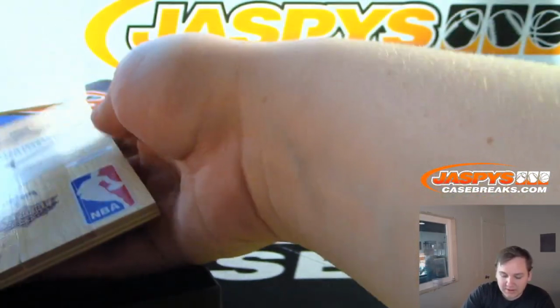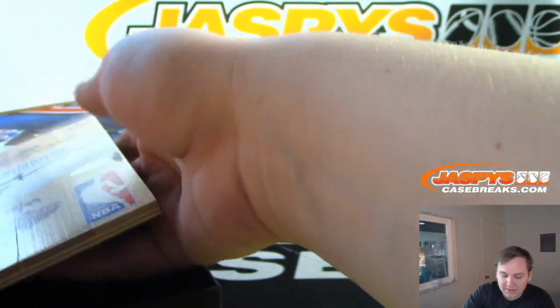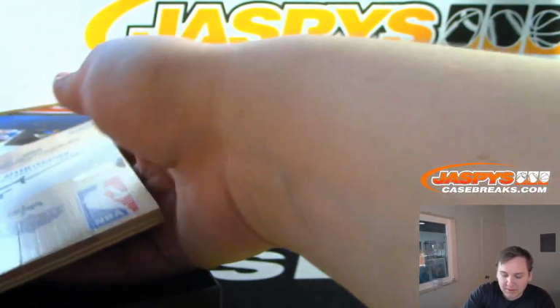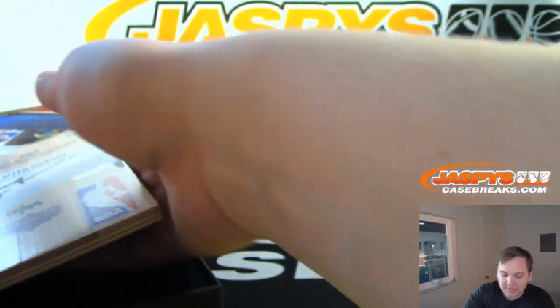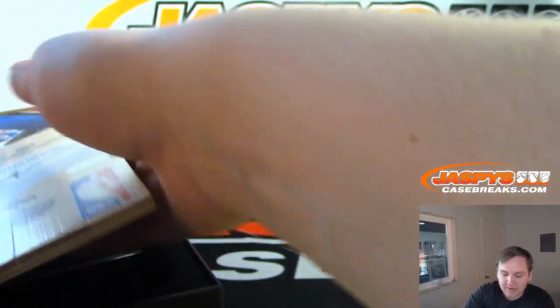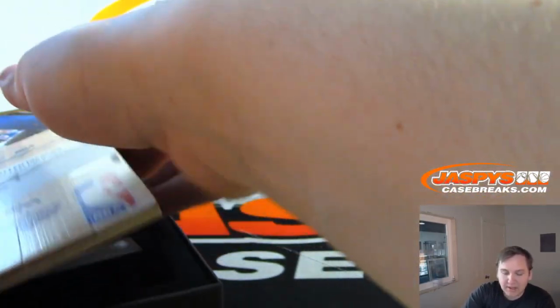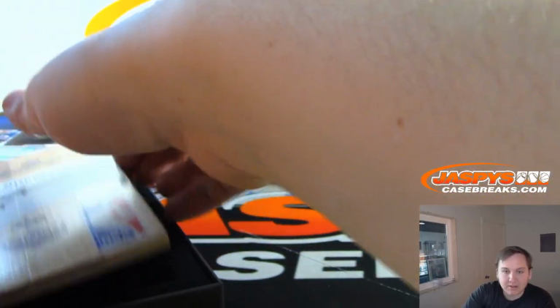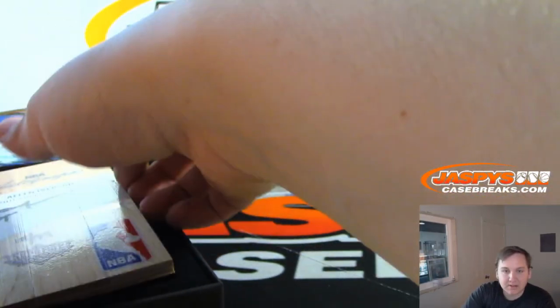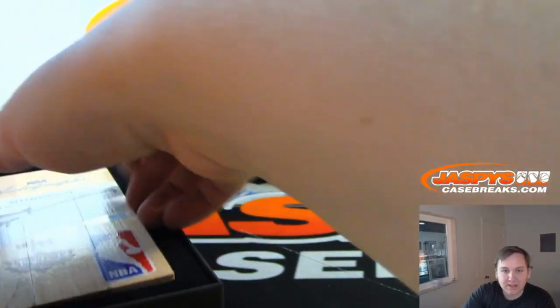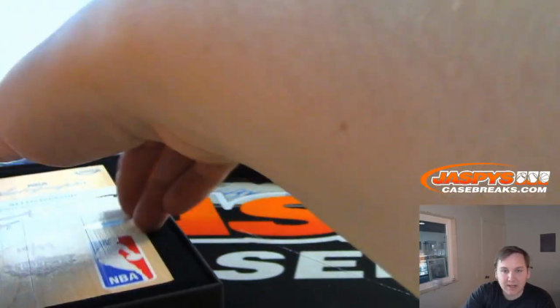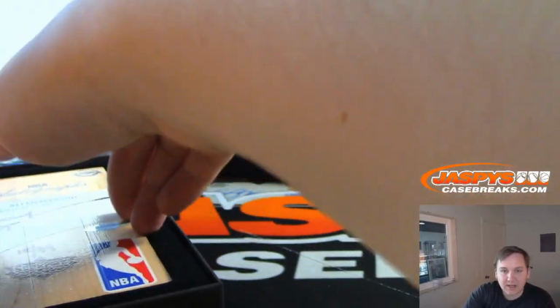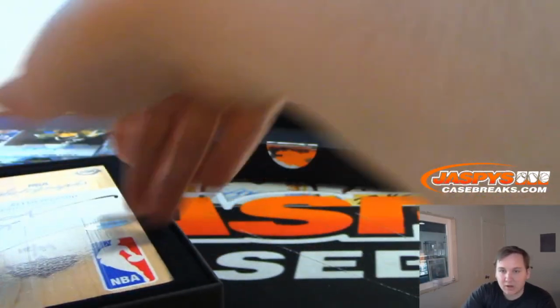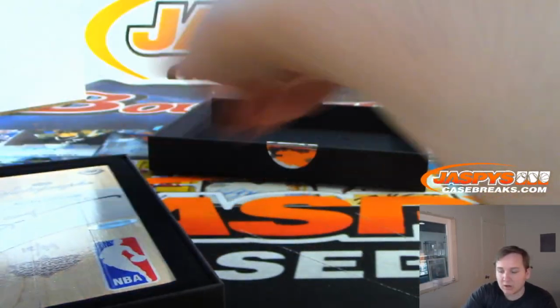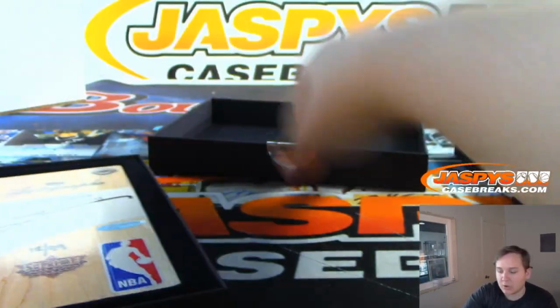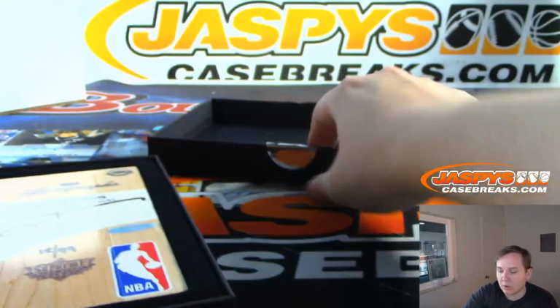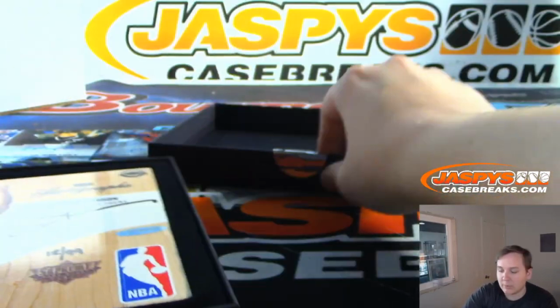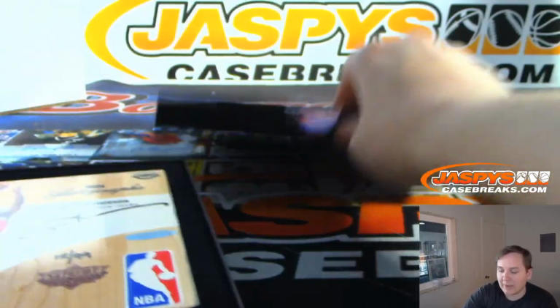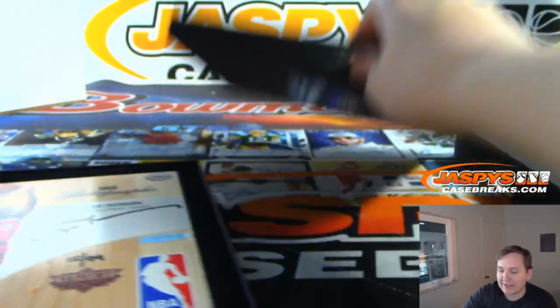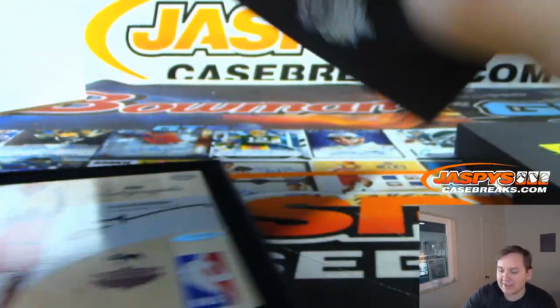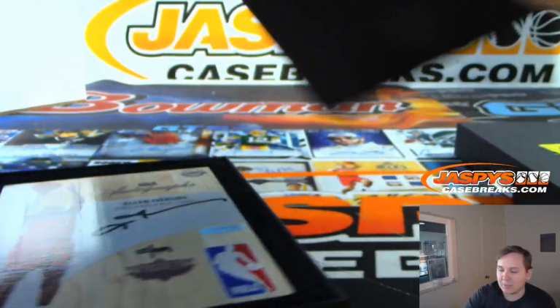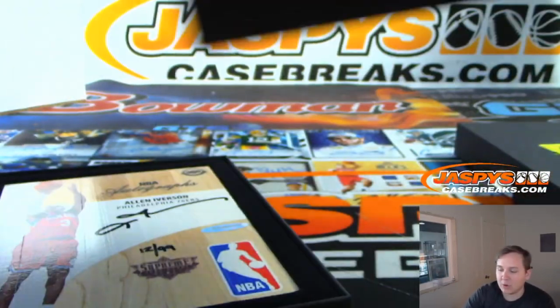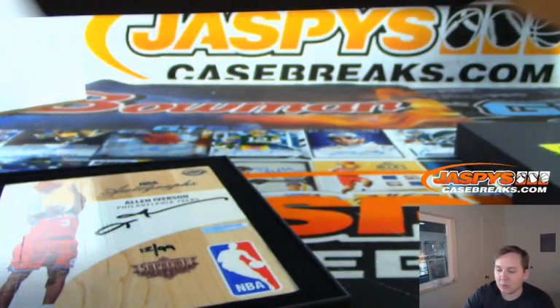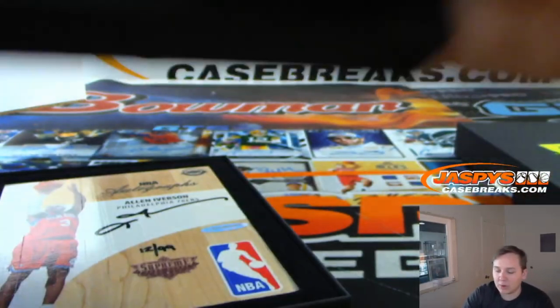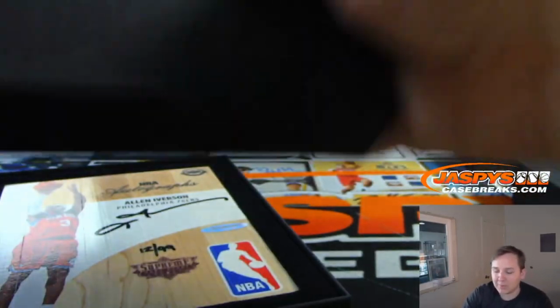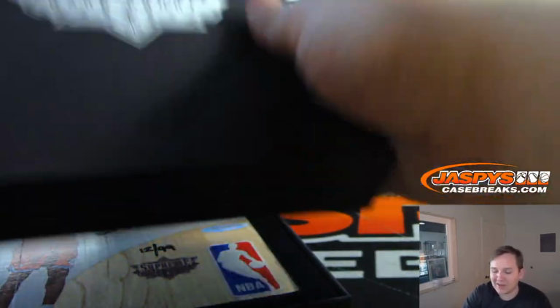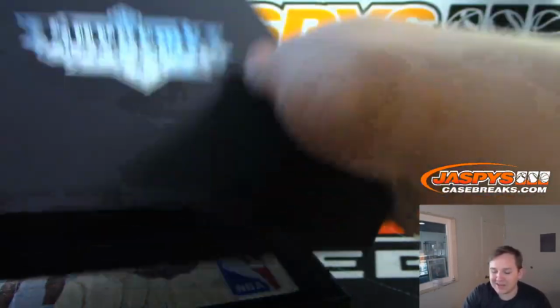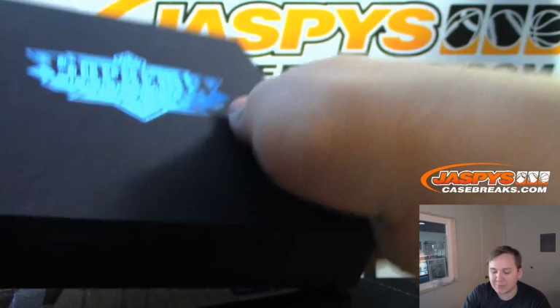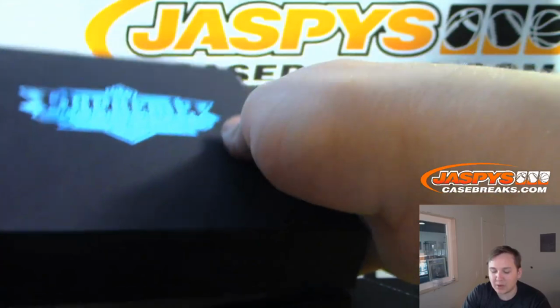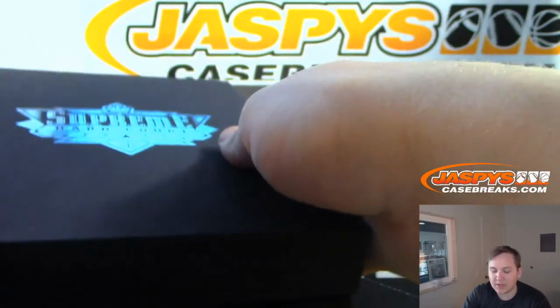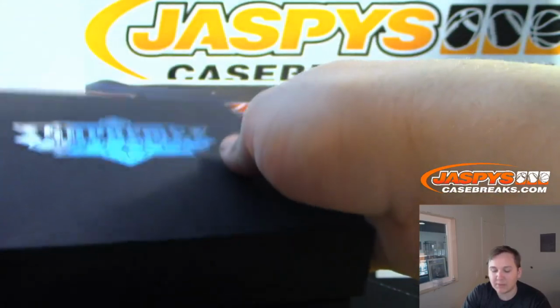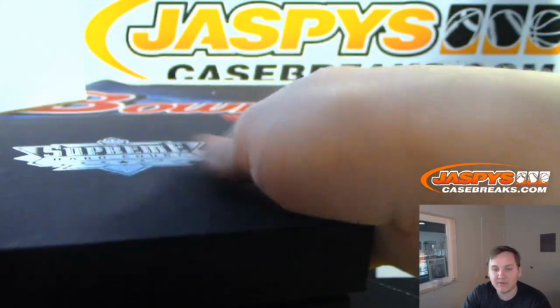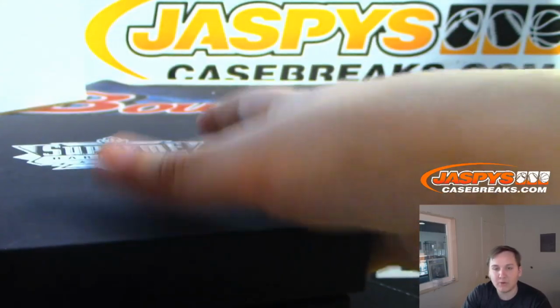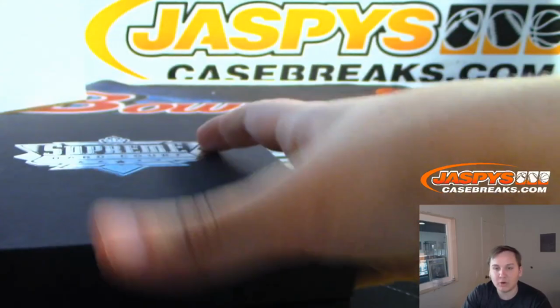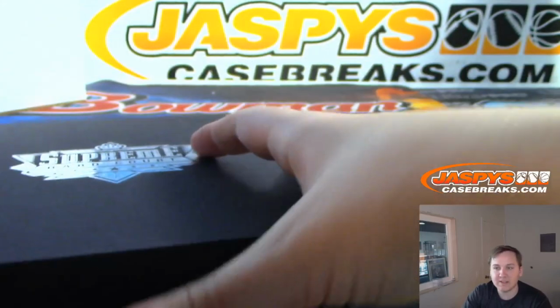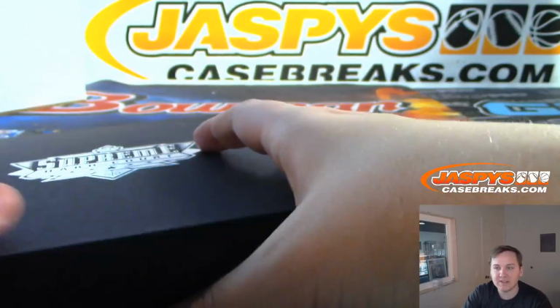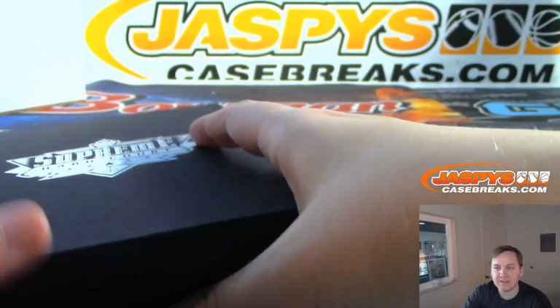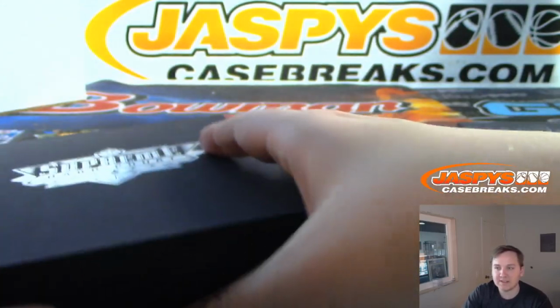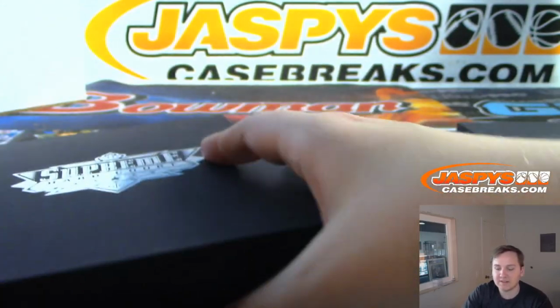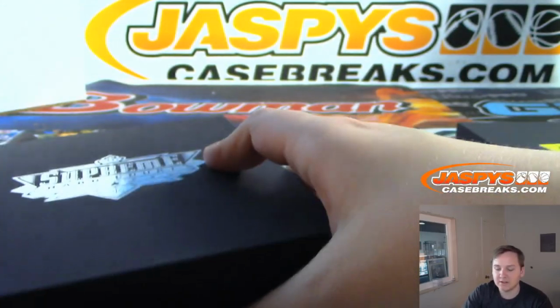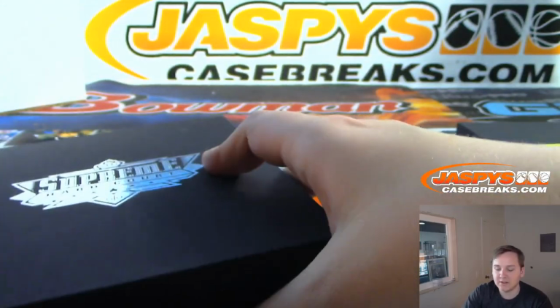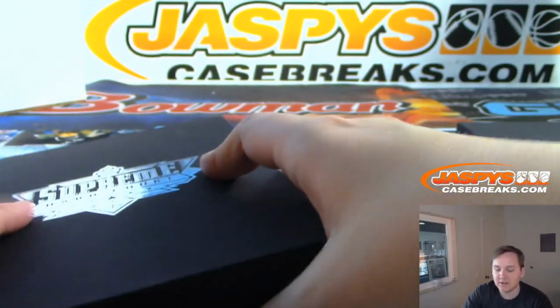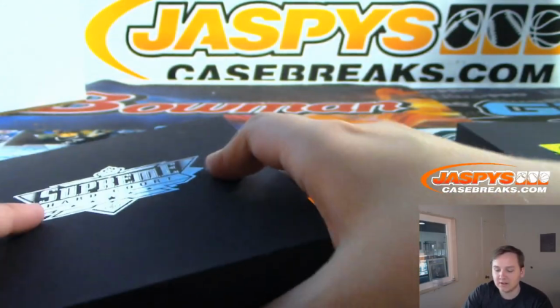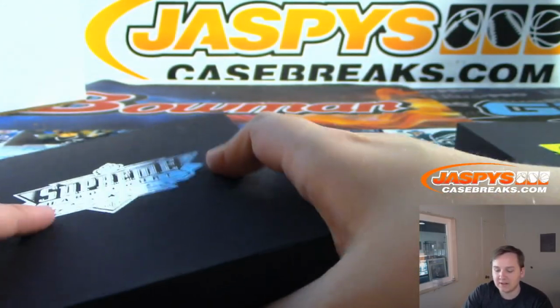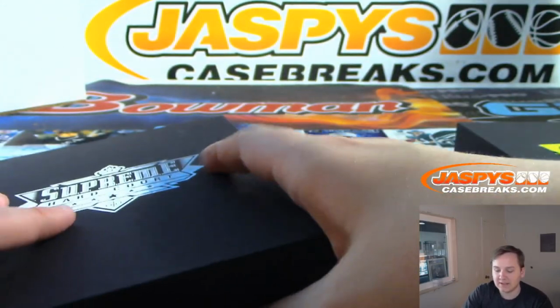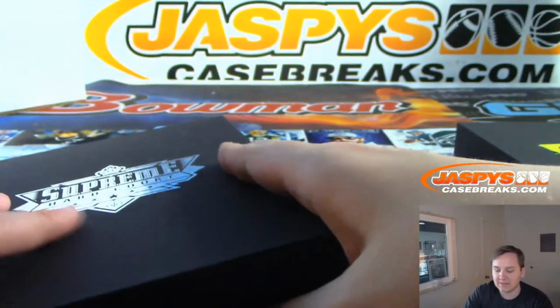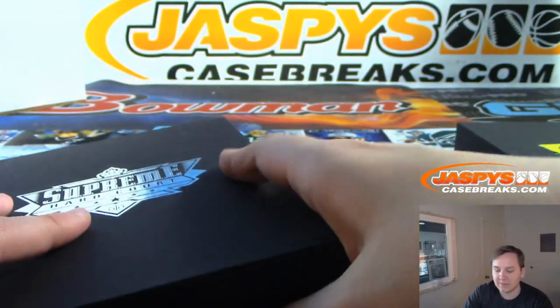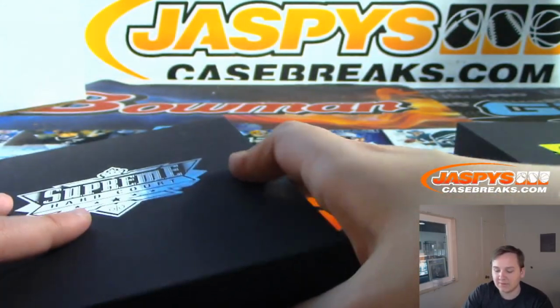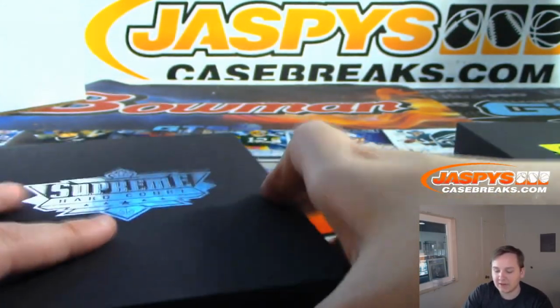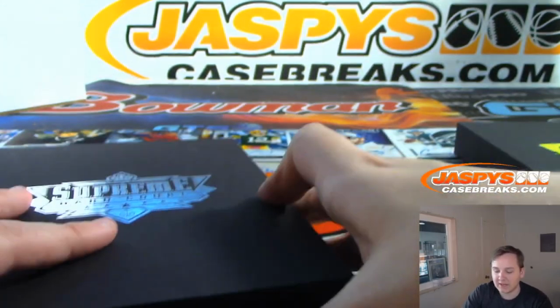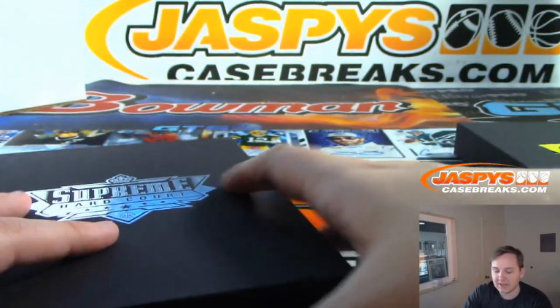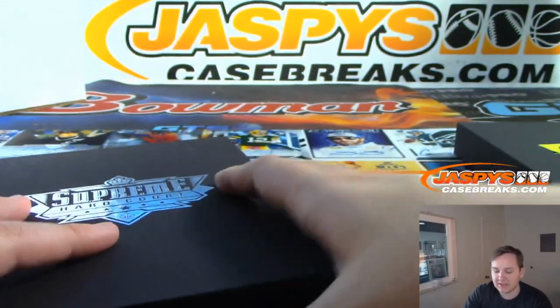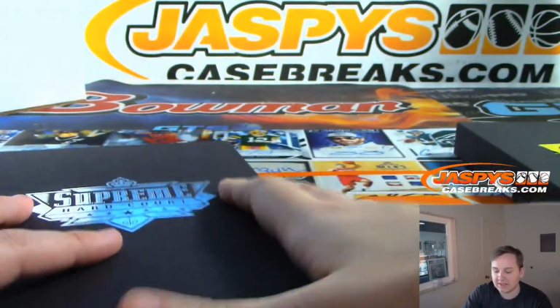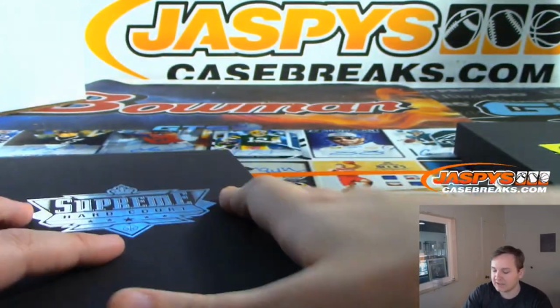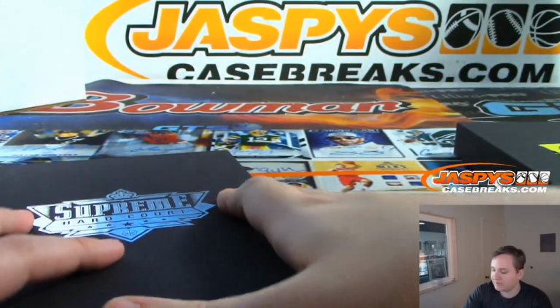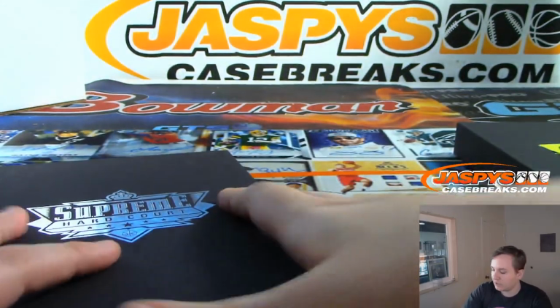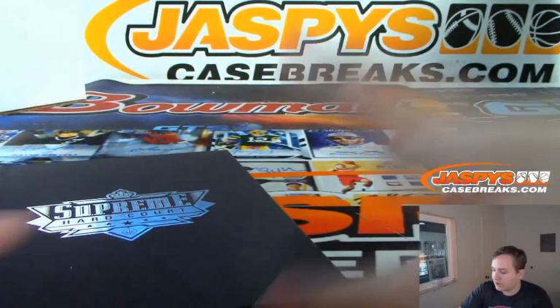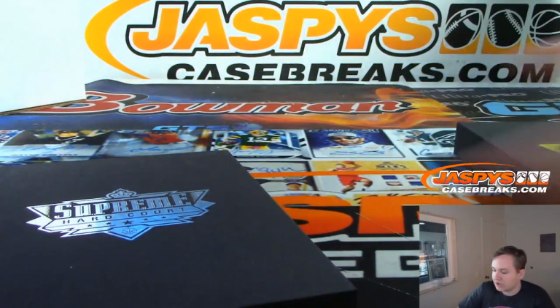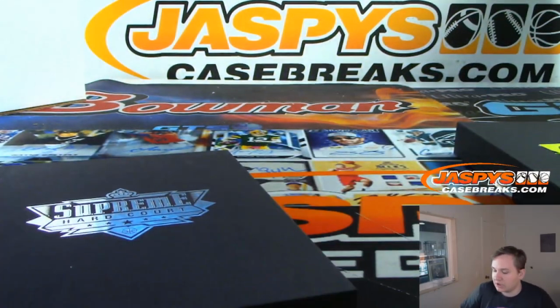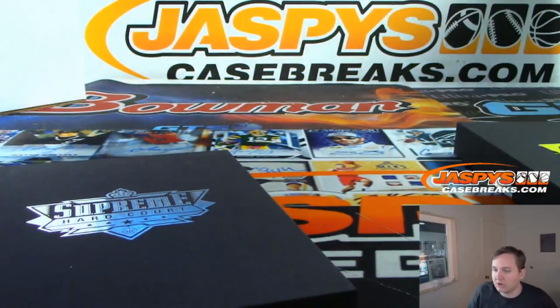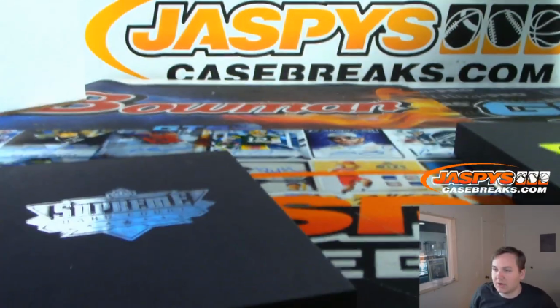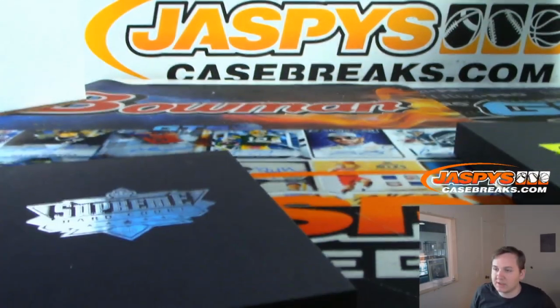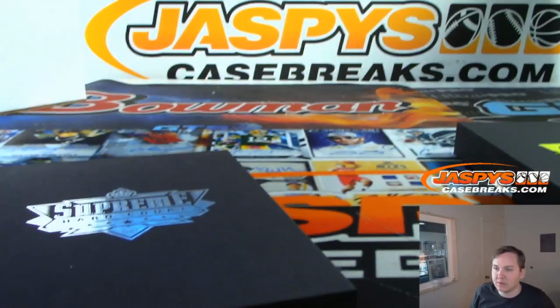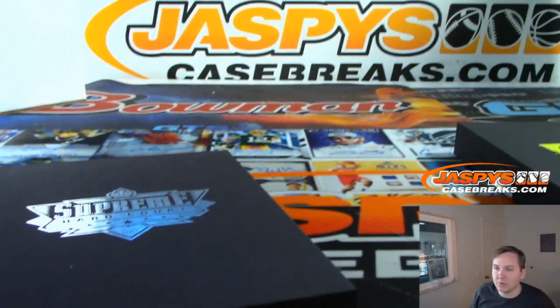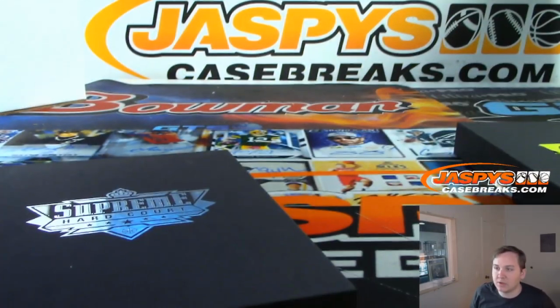So there you go. Thanks everybody. That was Hardcourt Basketball one-box break number 46. Thanks everybody for getting in. Thanks for watching. Congrats to the winners.